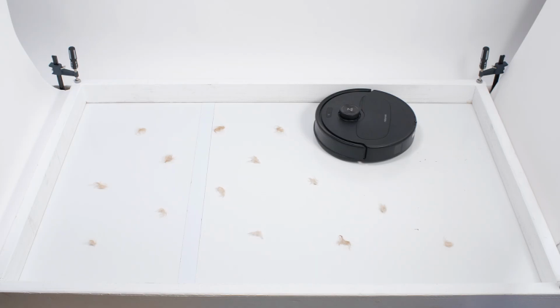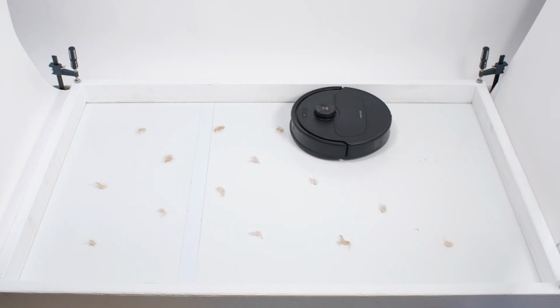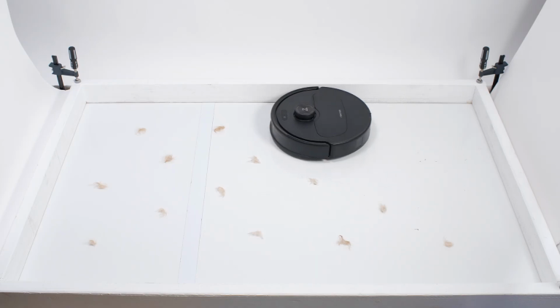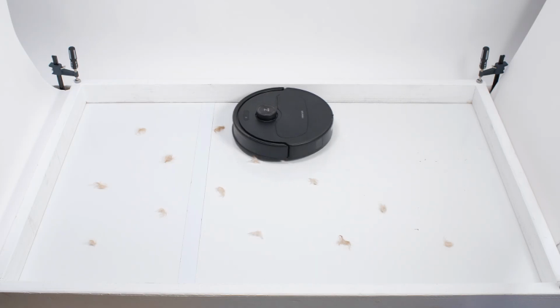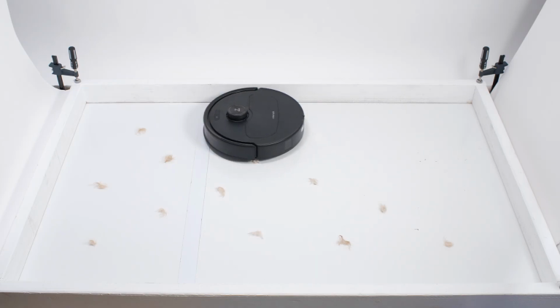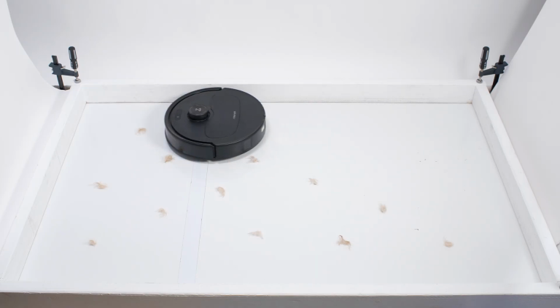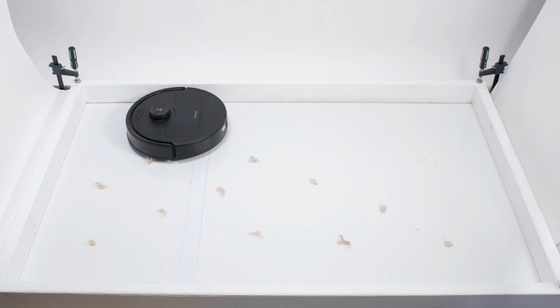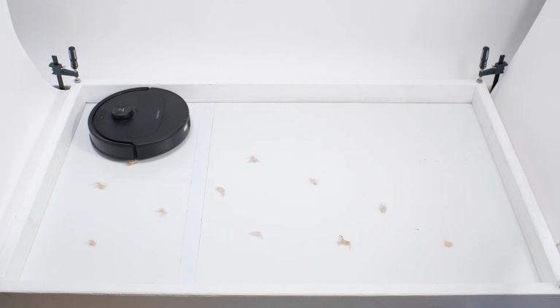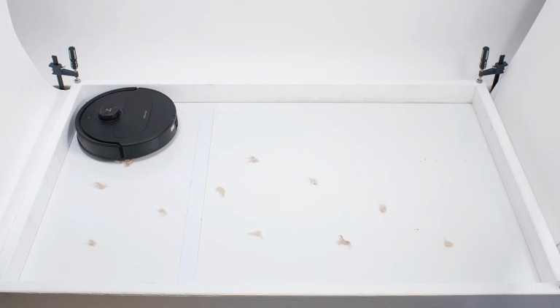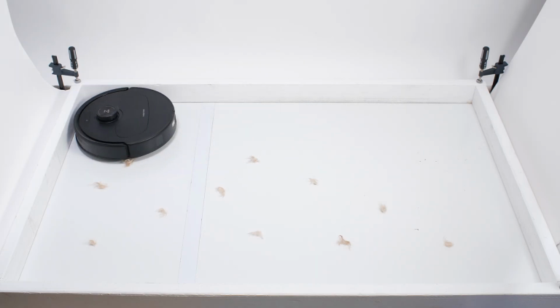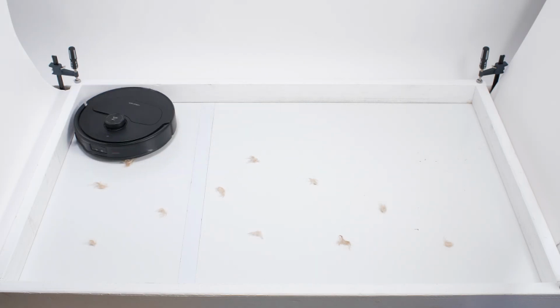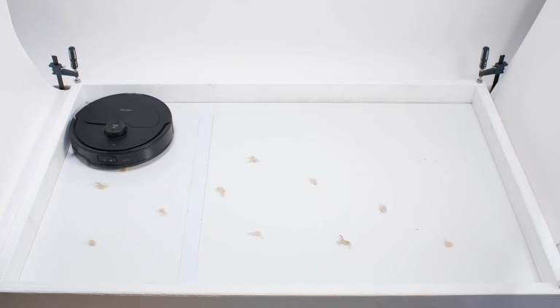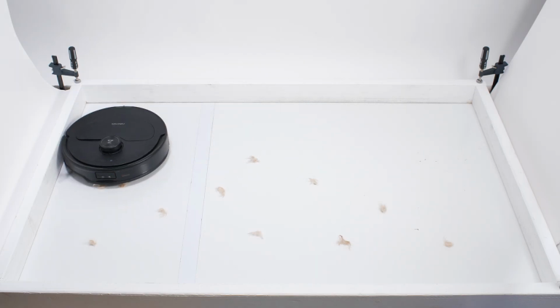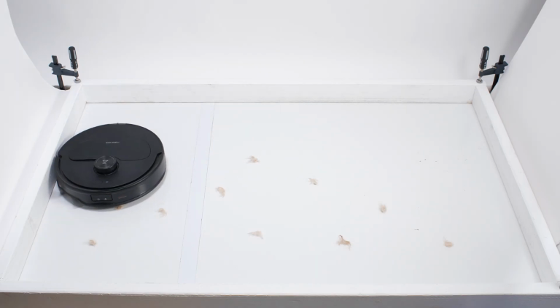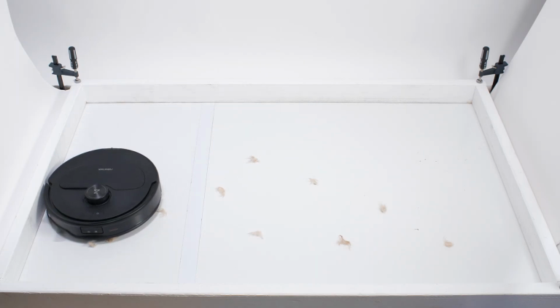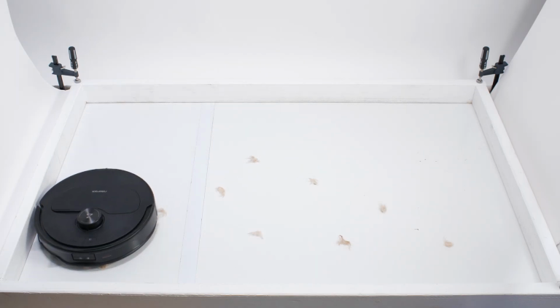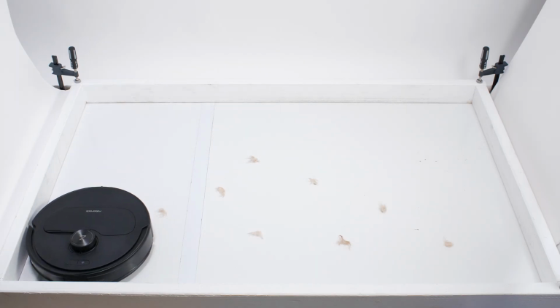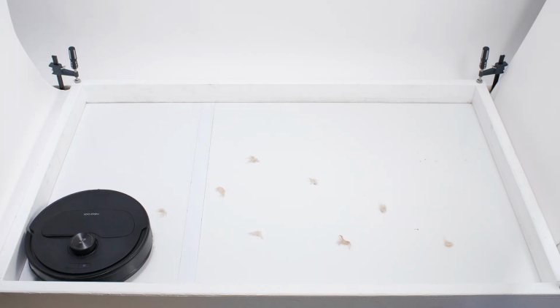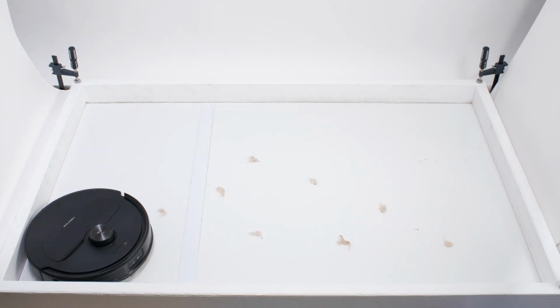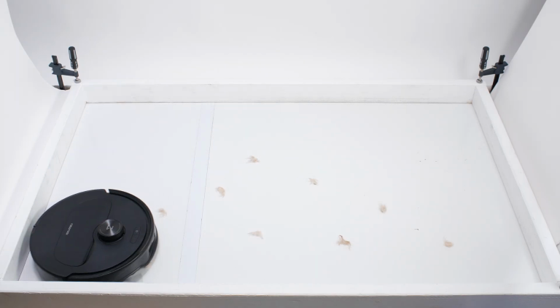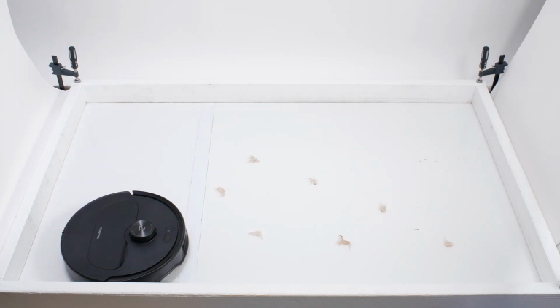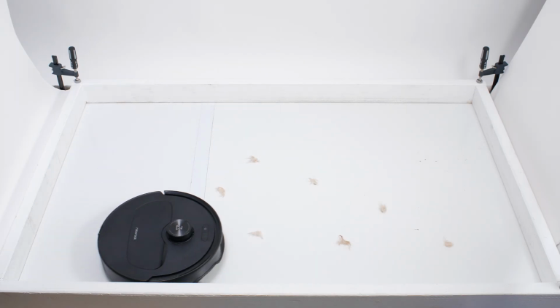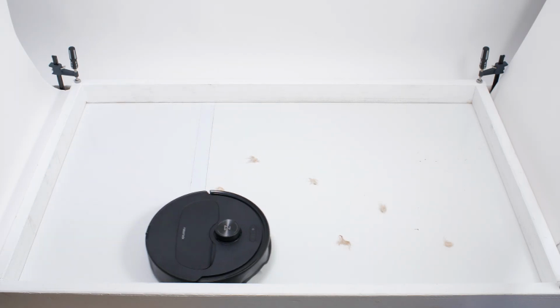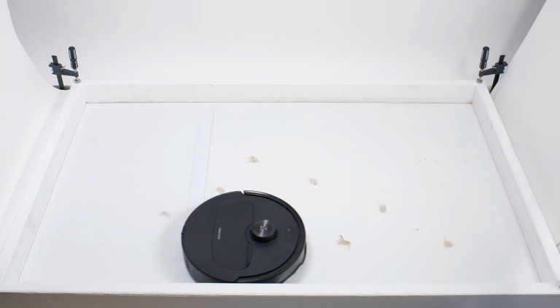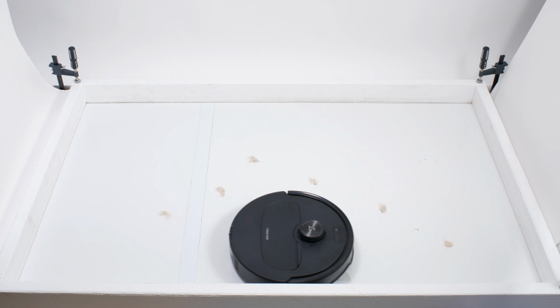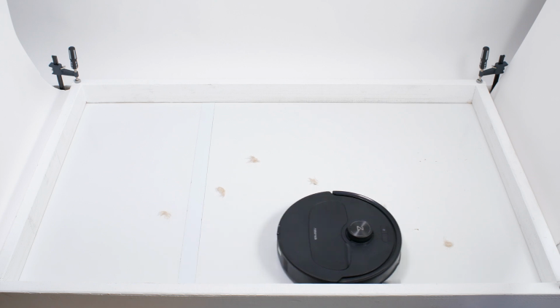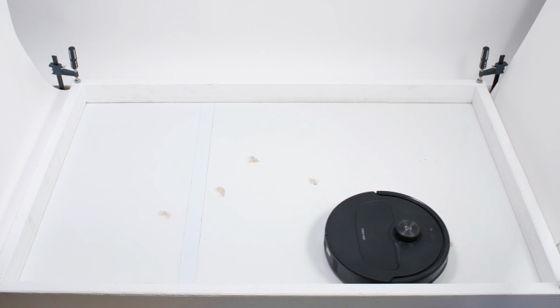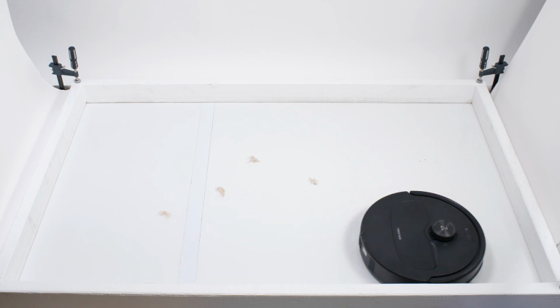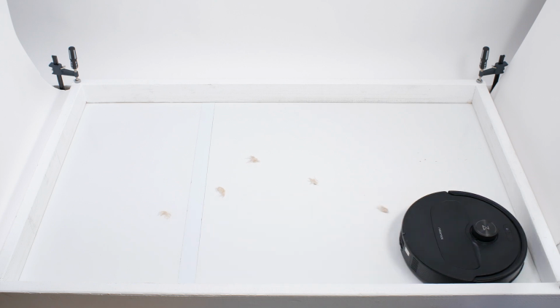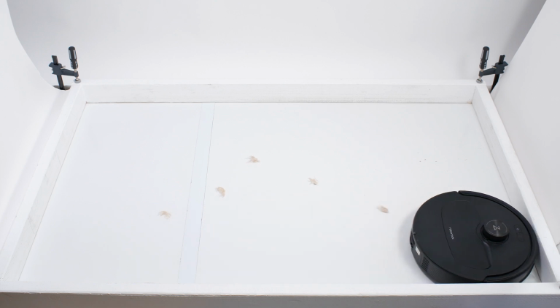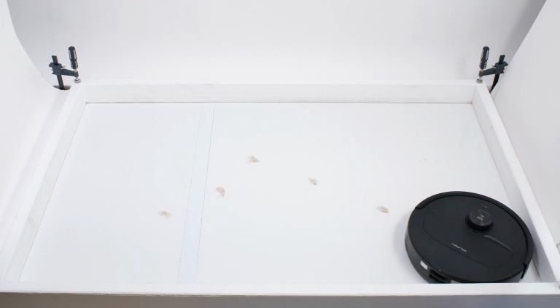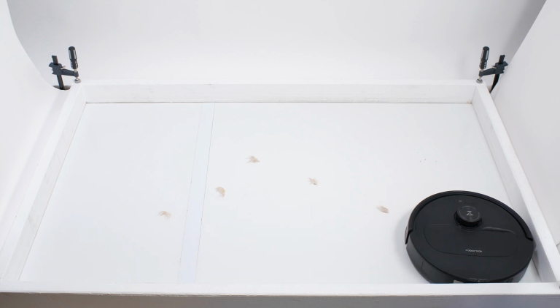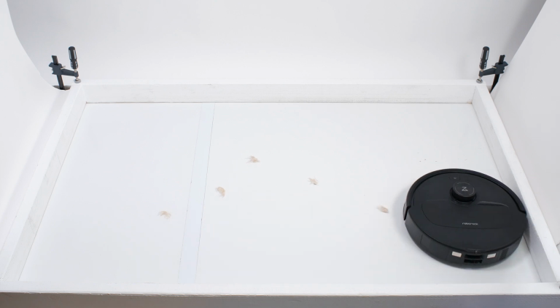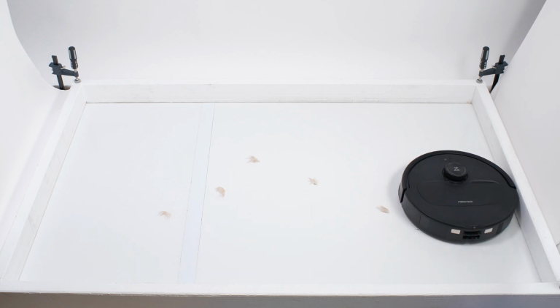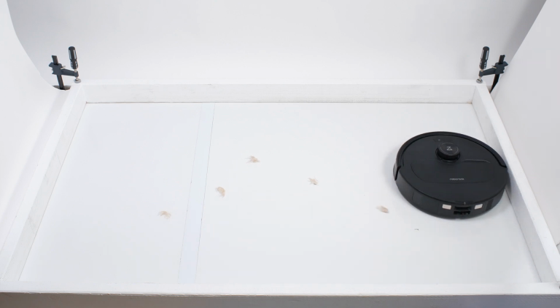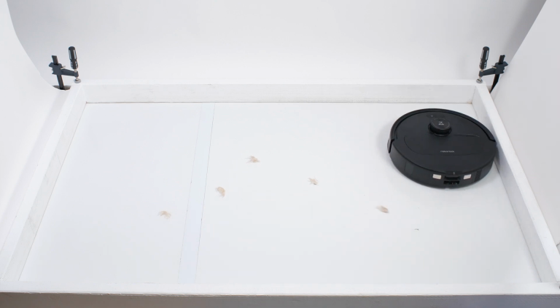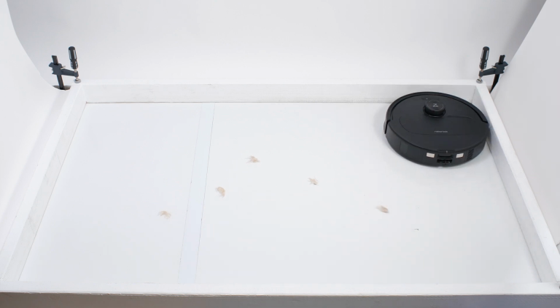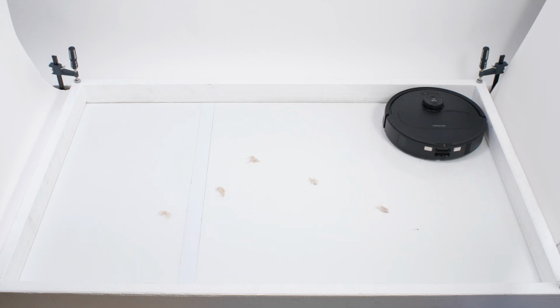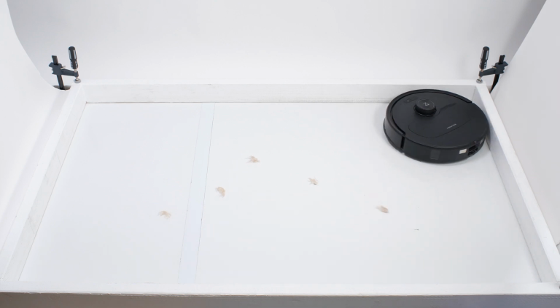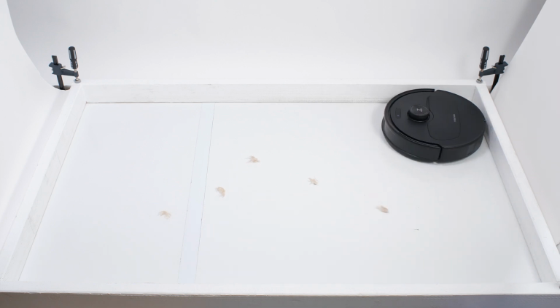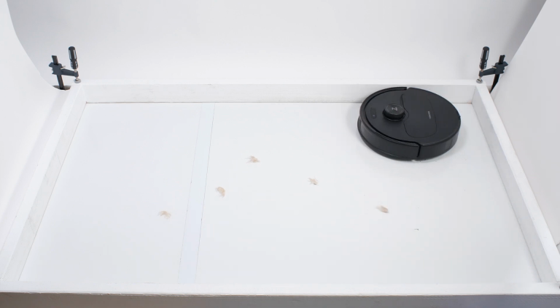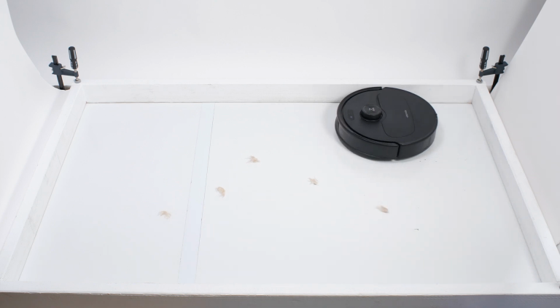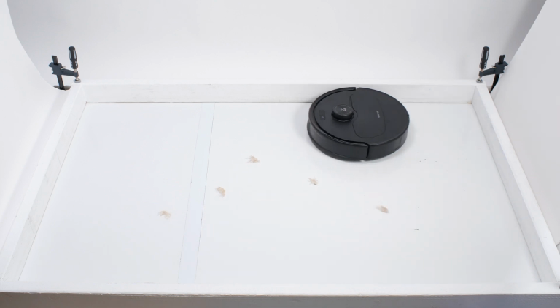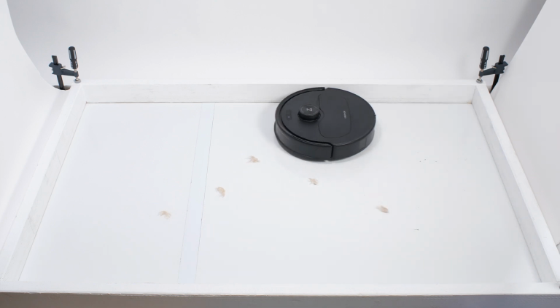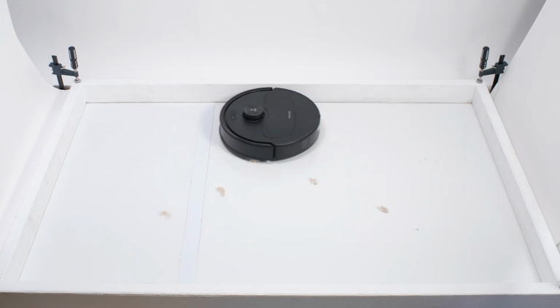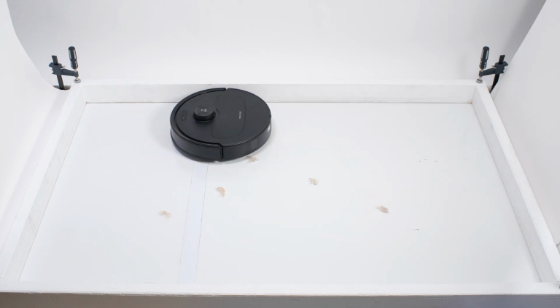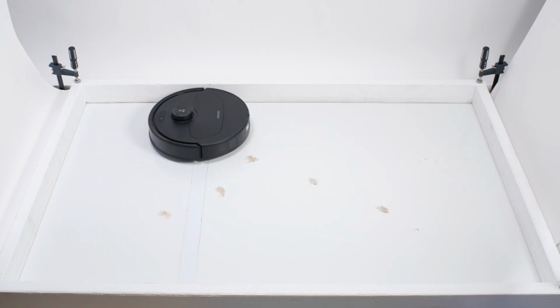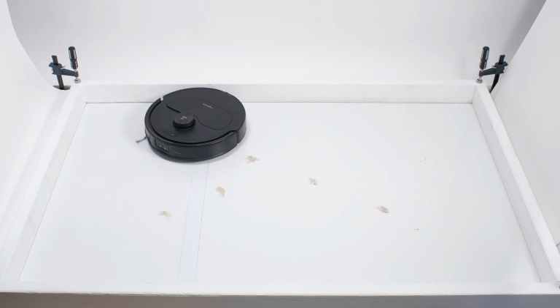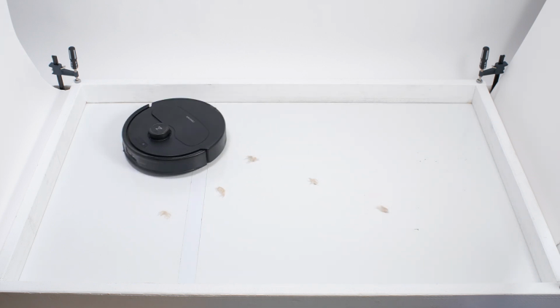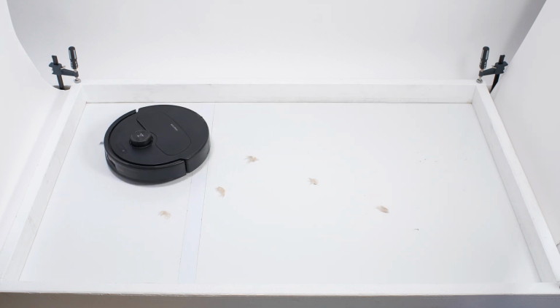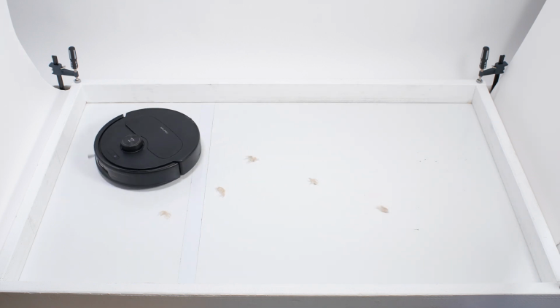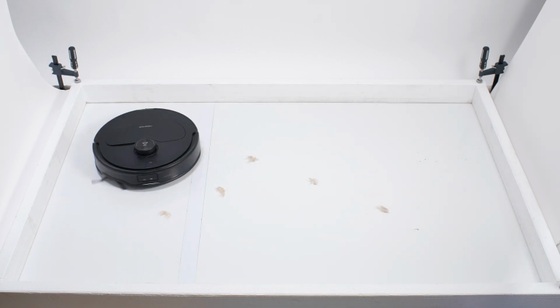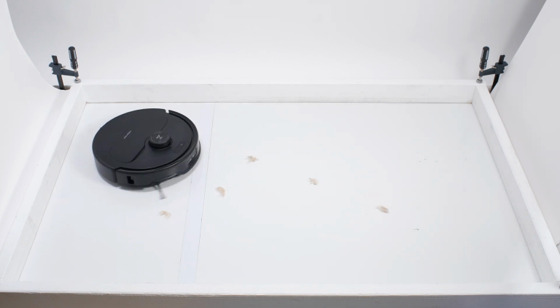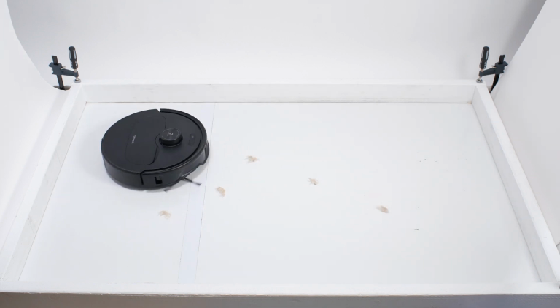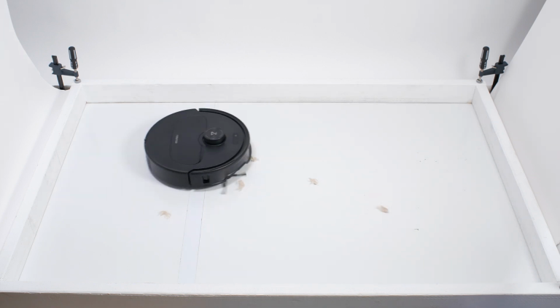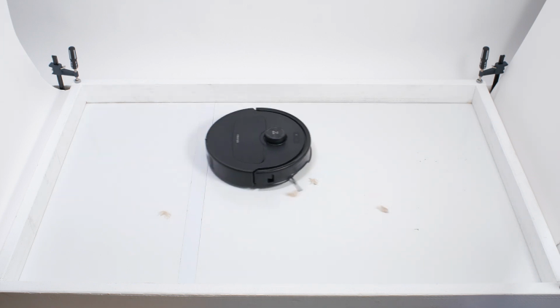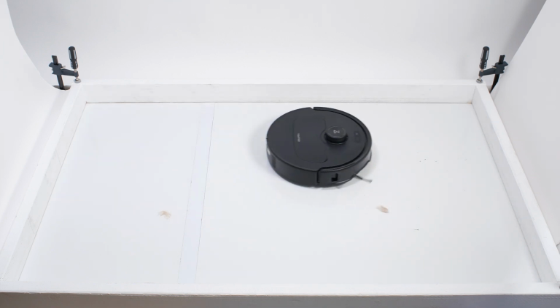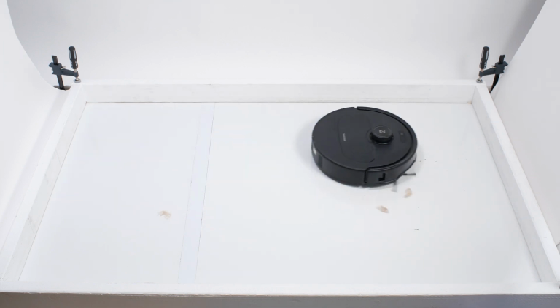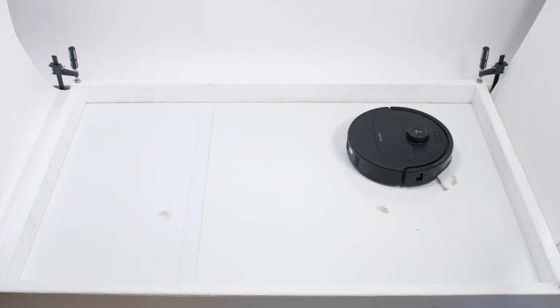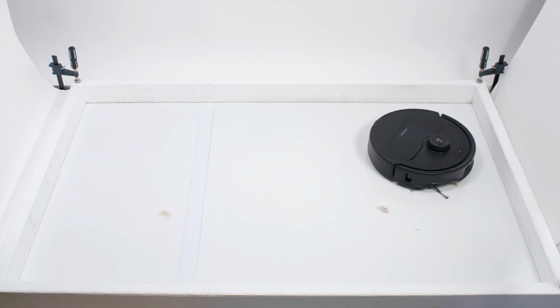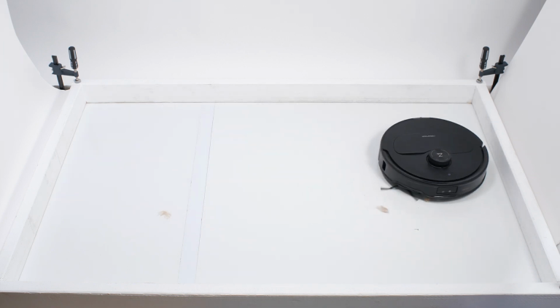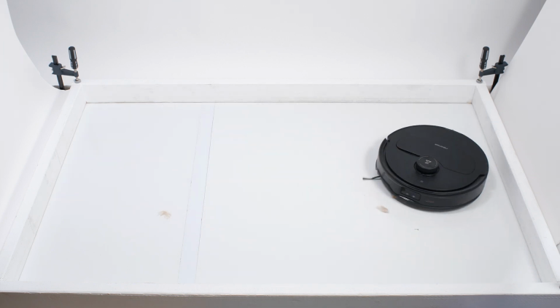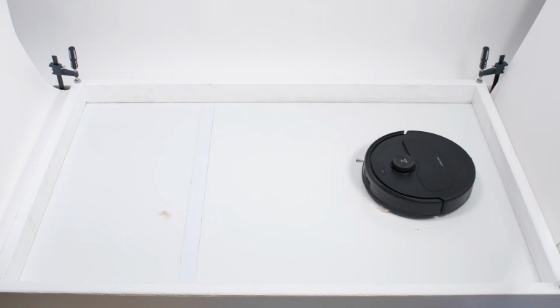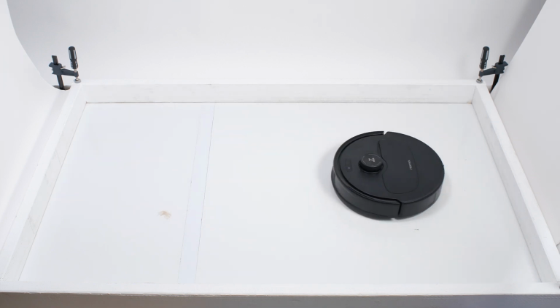The Master performed very well in our pet hair pickup test. It picked up and collected all of the shorter pet hair used for this test in its dustbin.